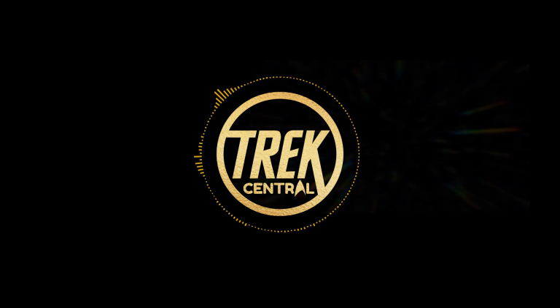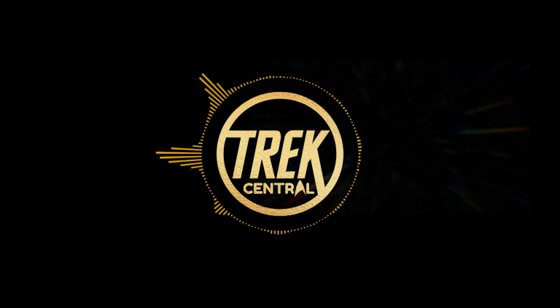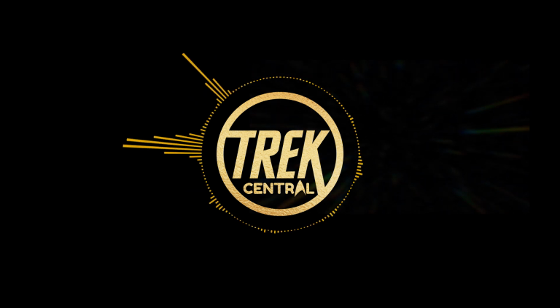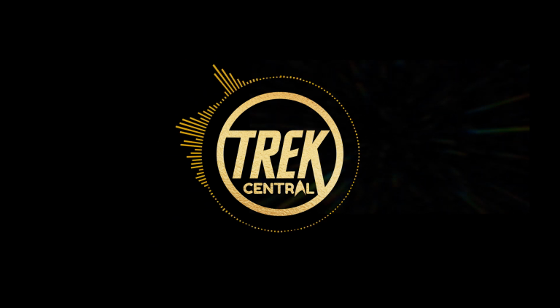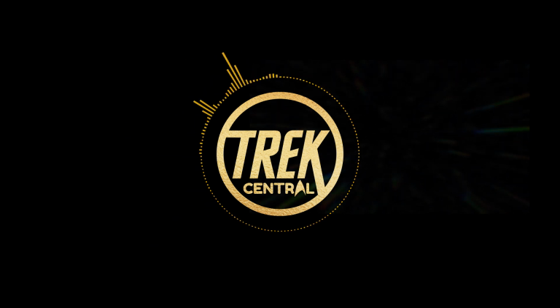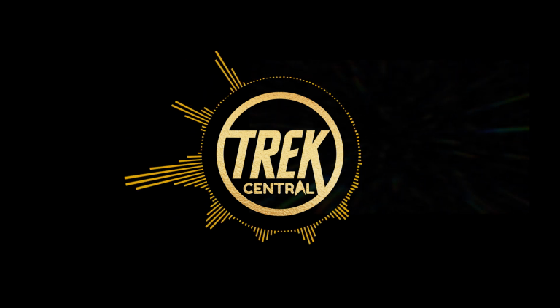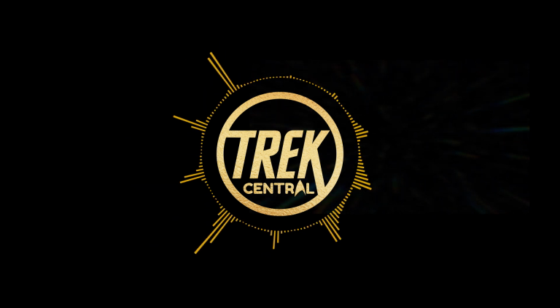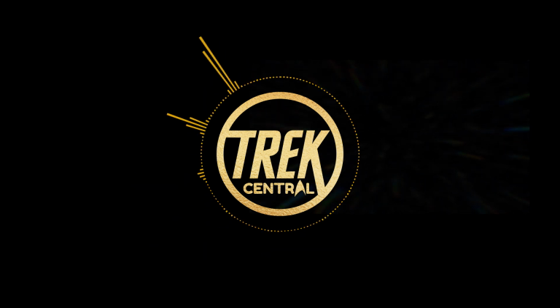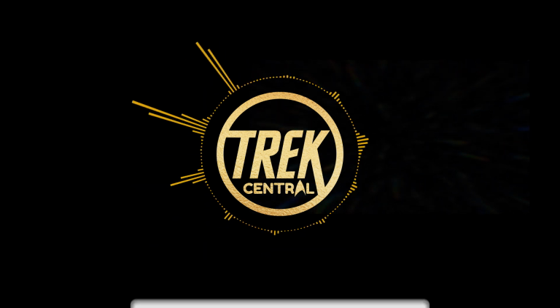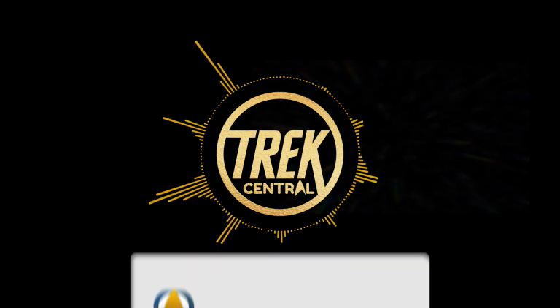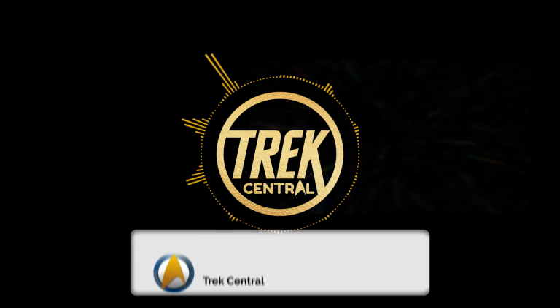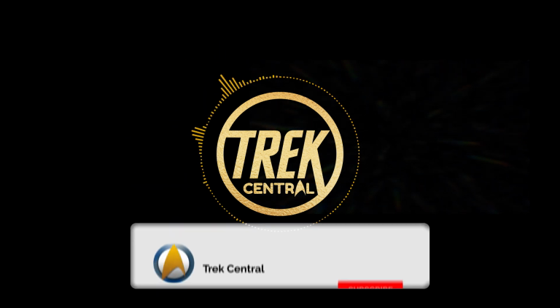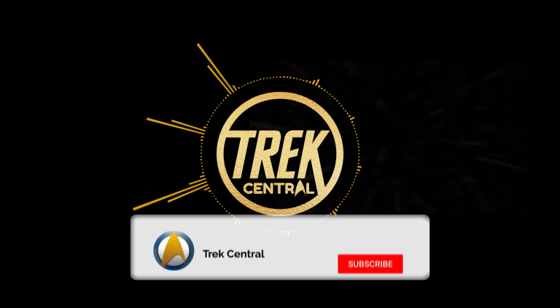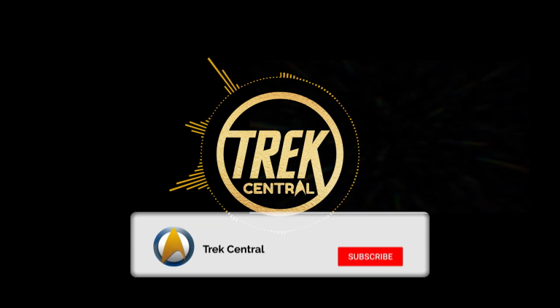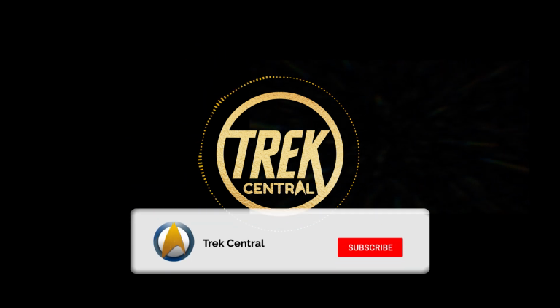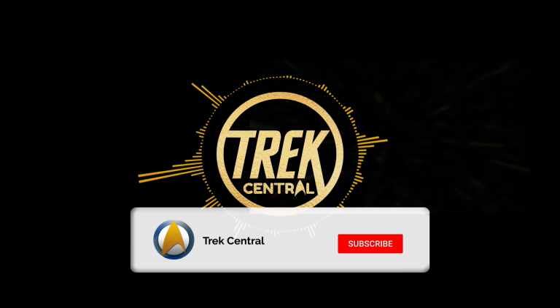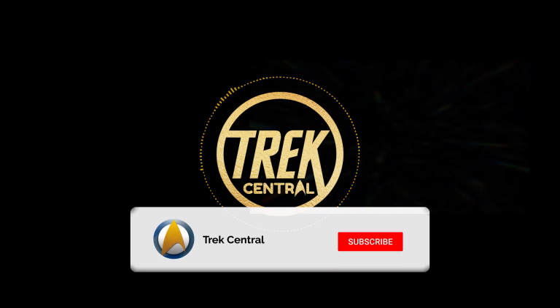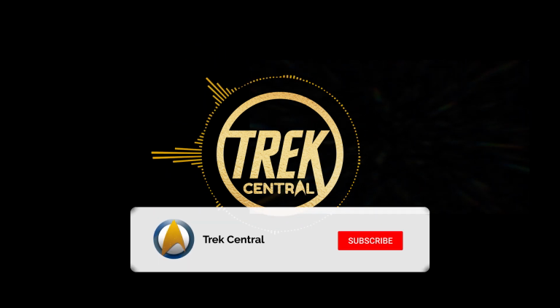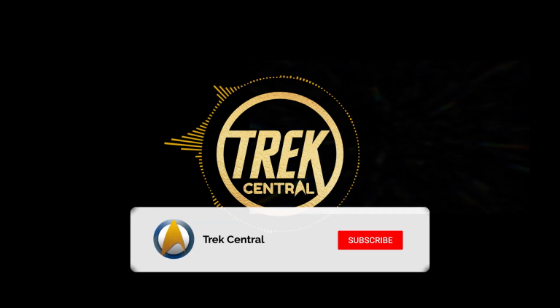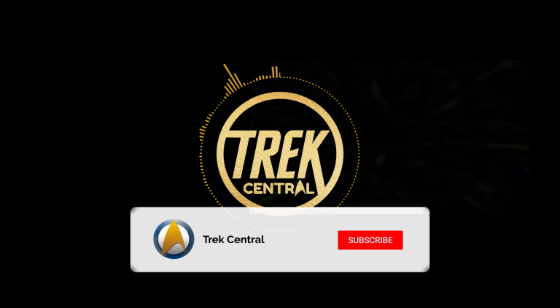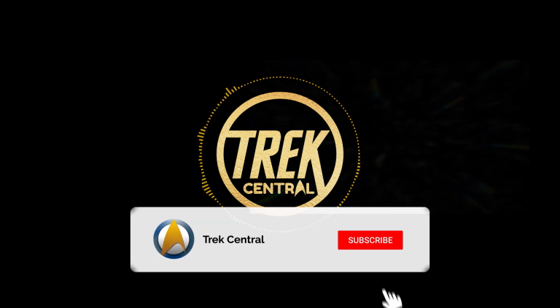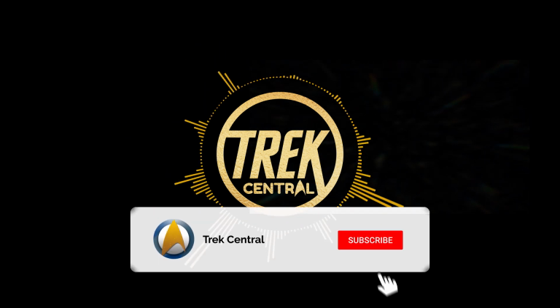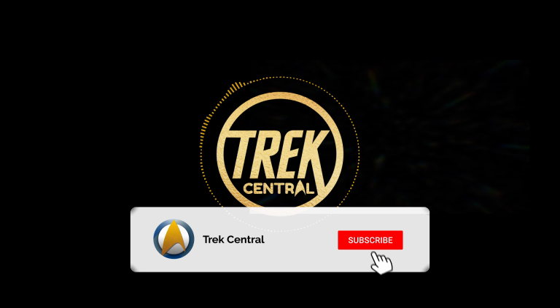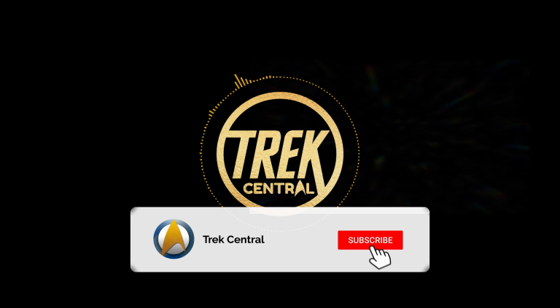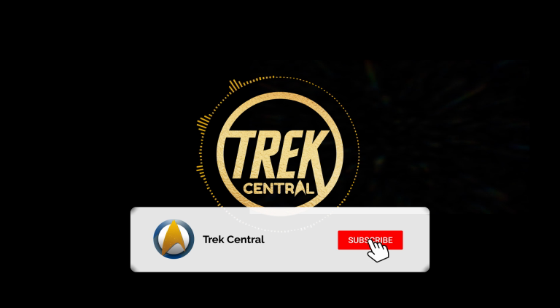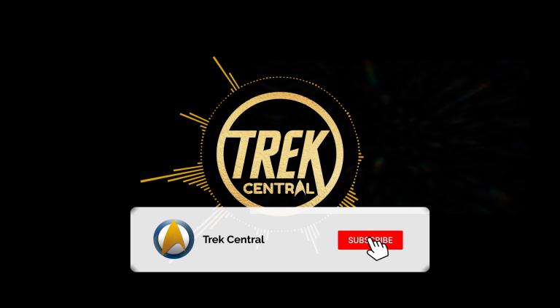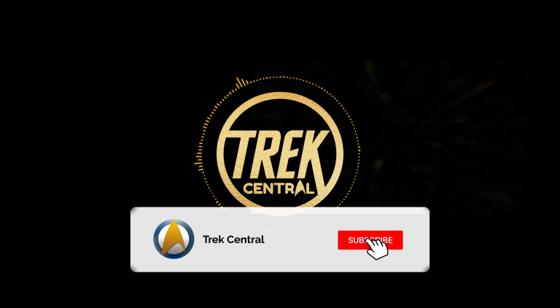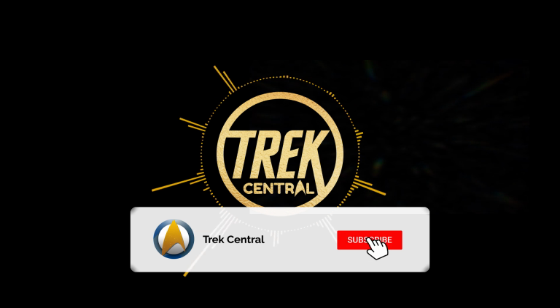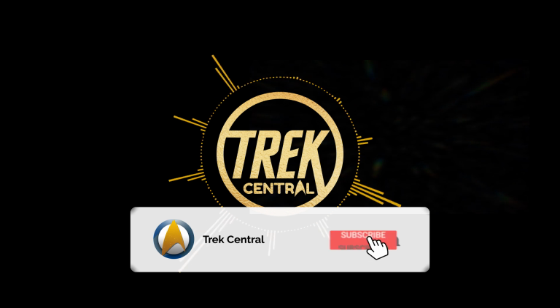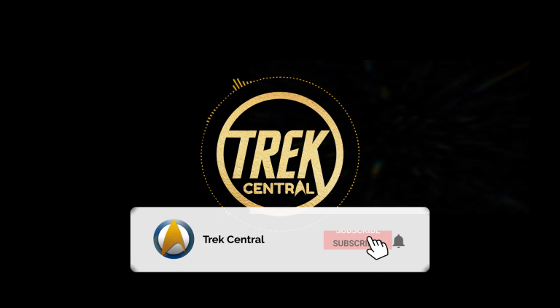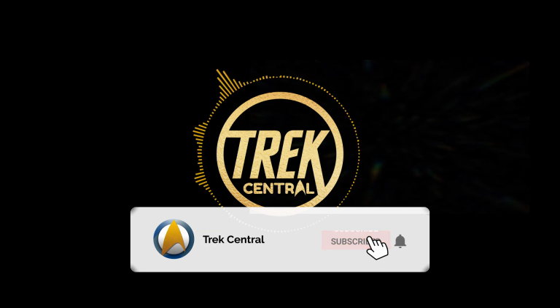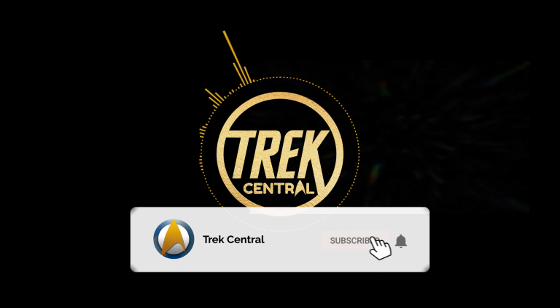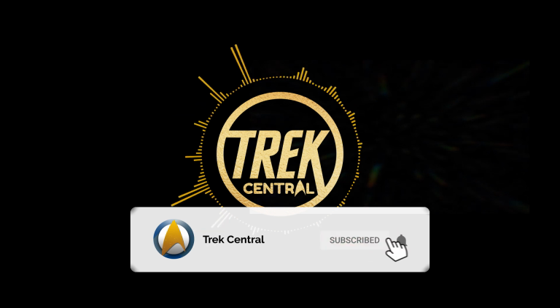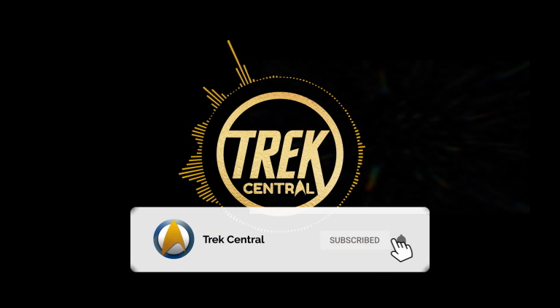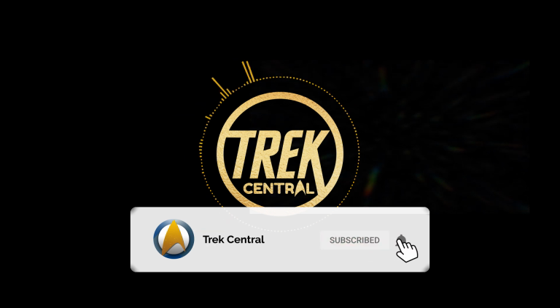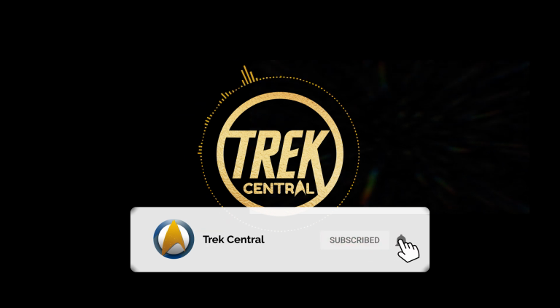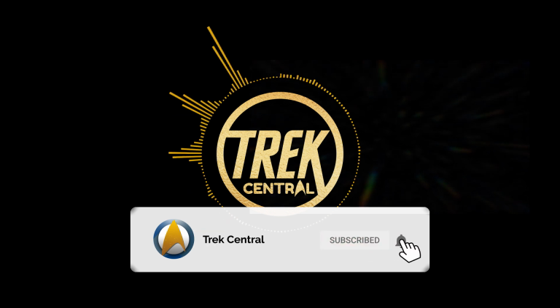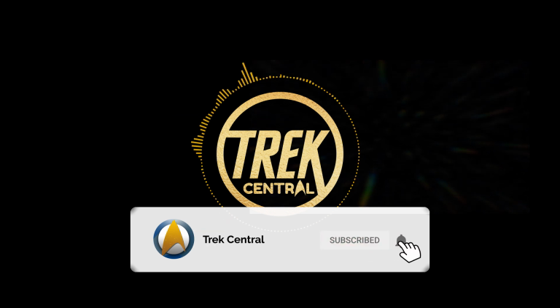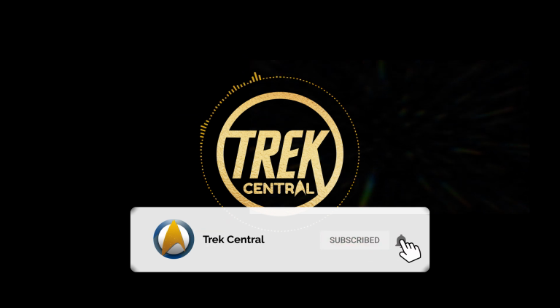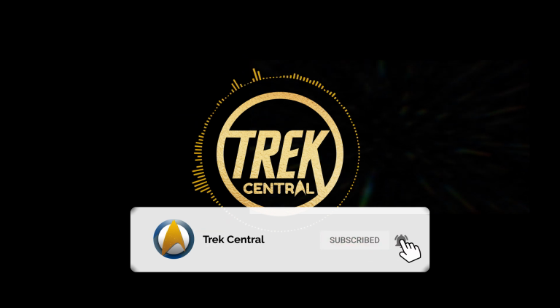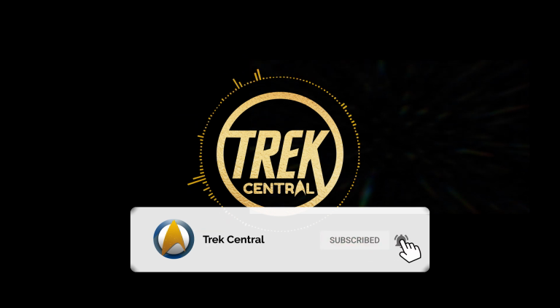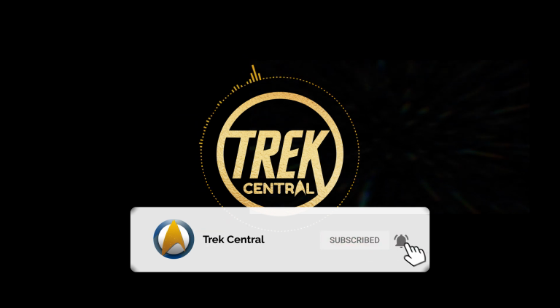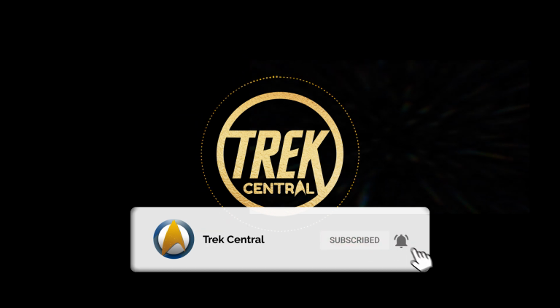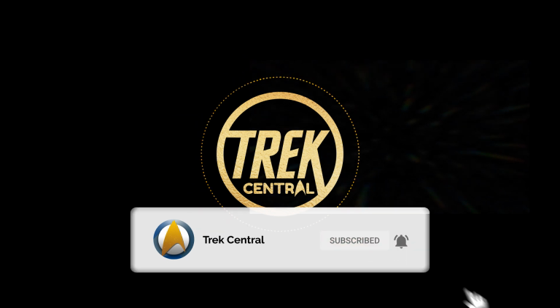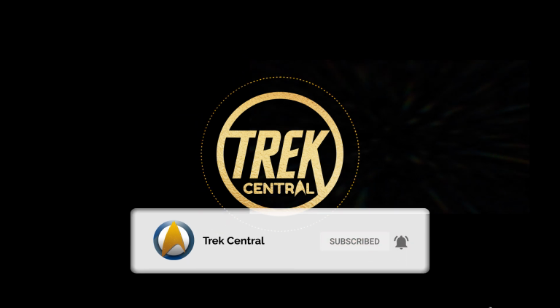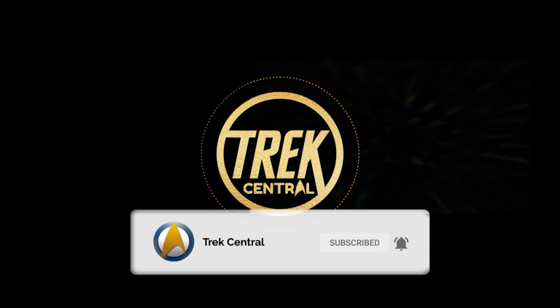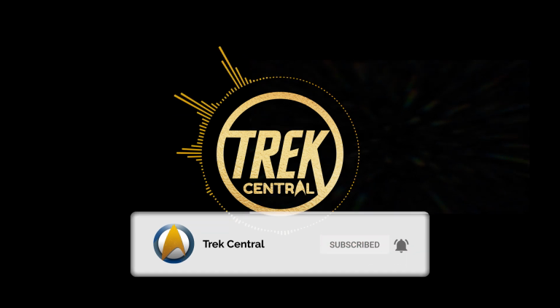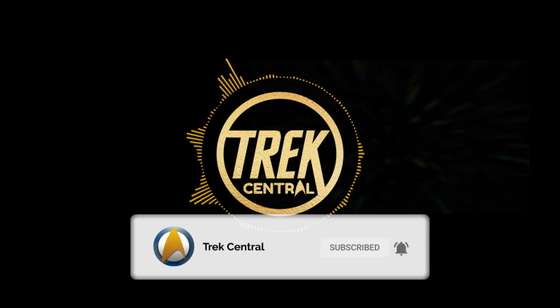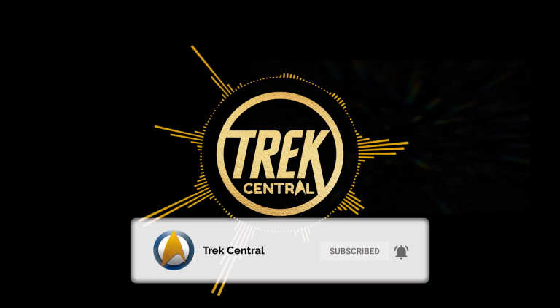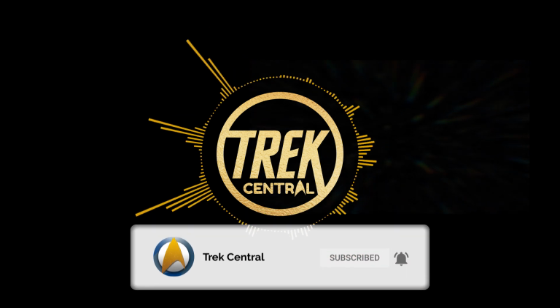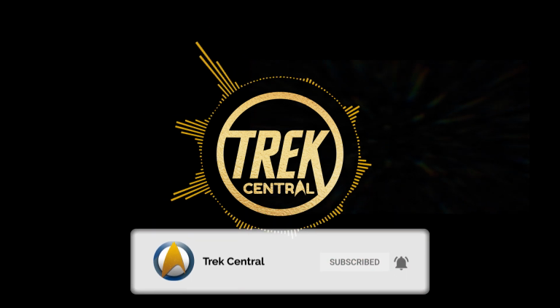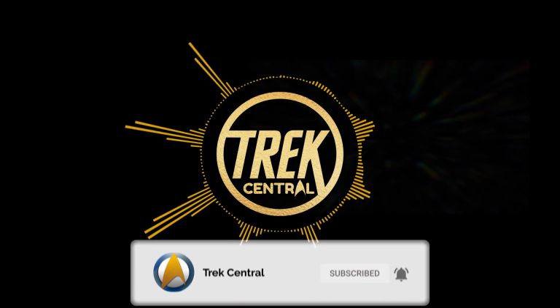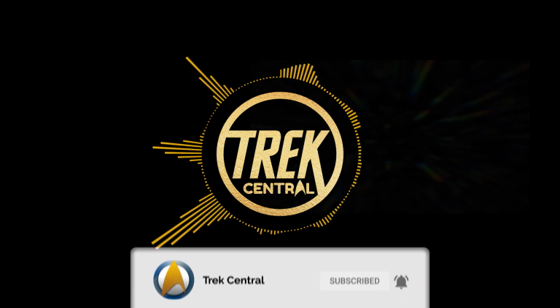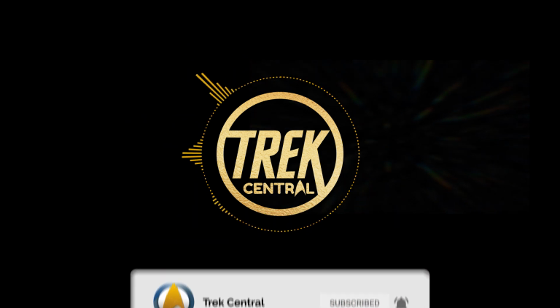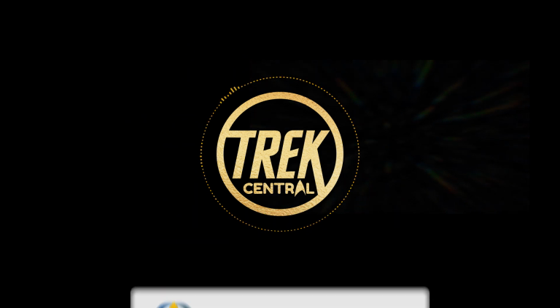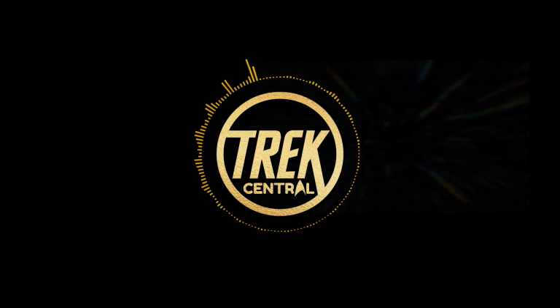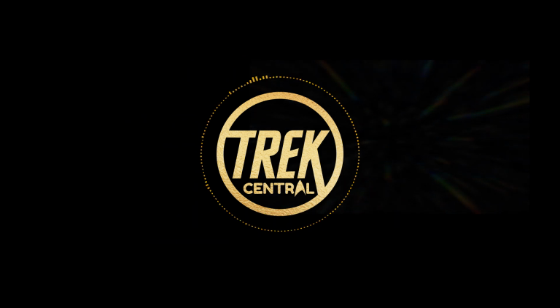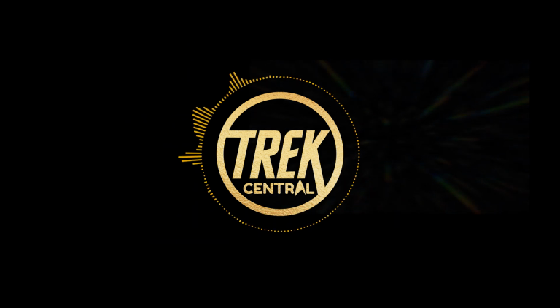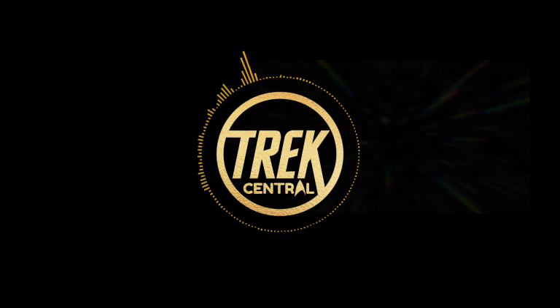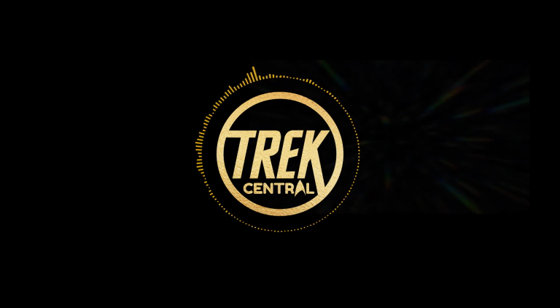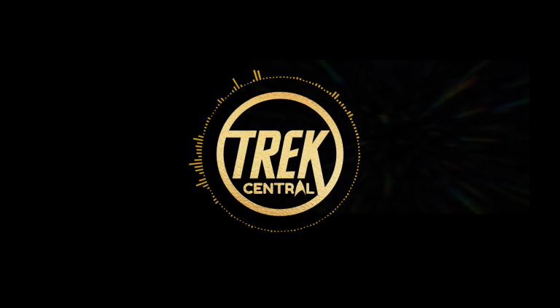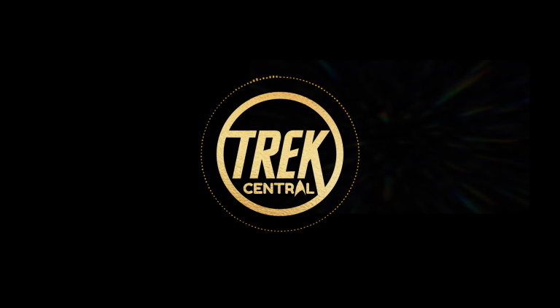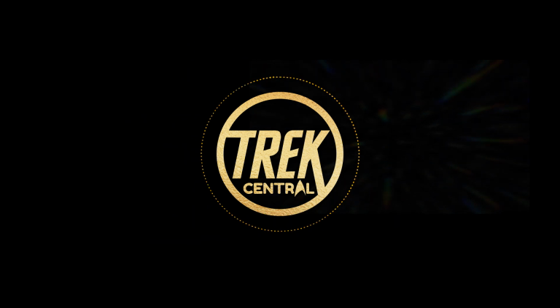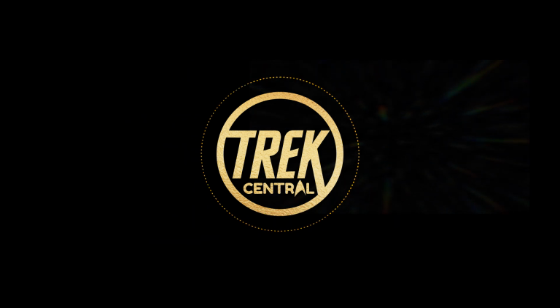Also, if you are new around here, don't forget to hit that subscribe button to never miss a video. With that out of the way, let's get into this.